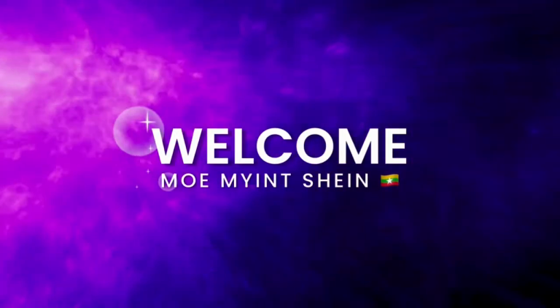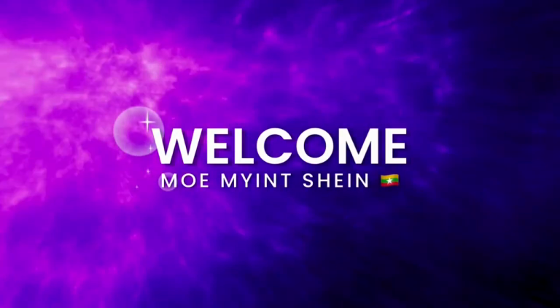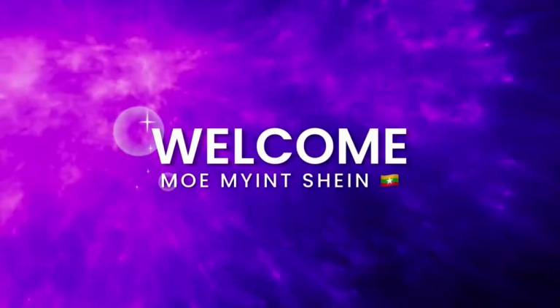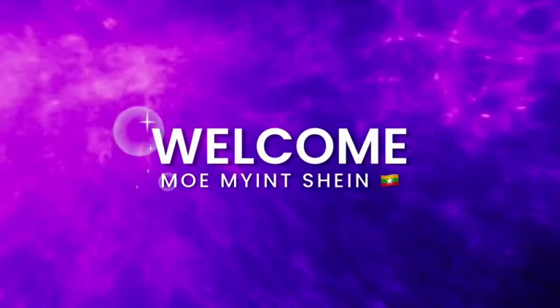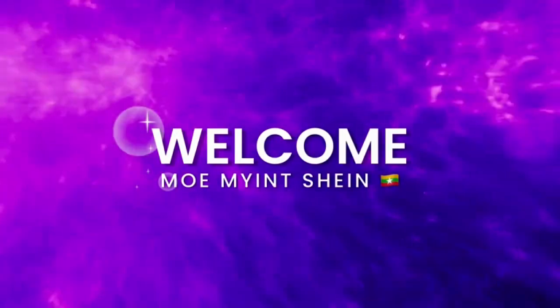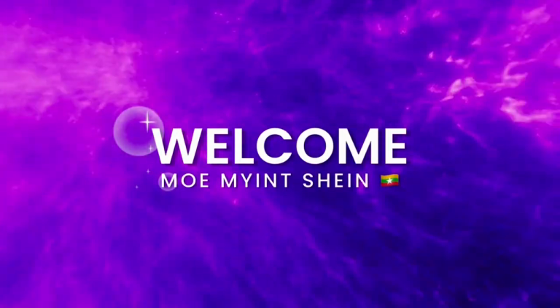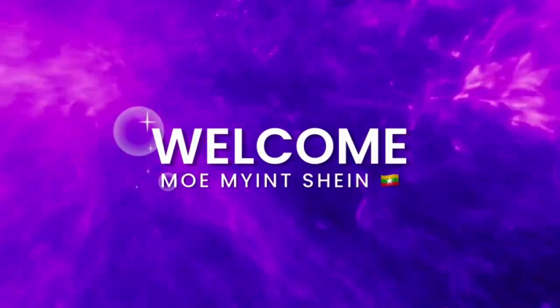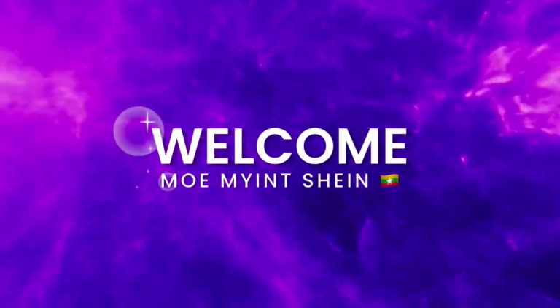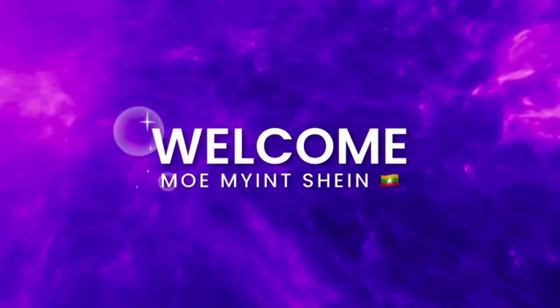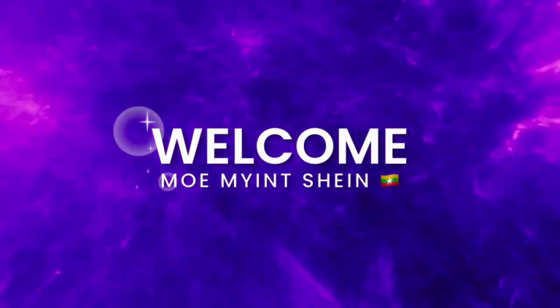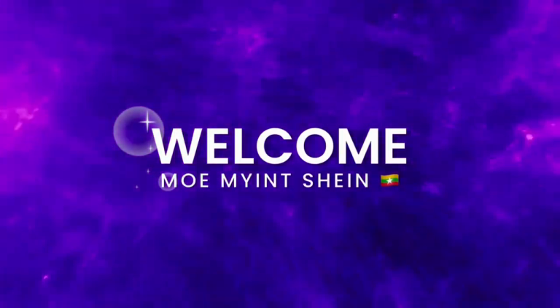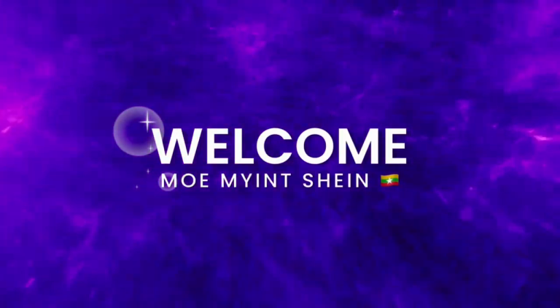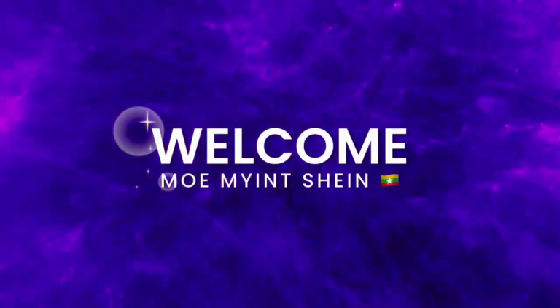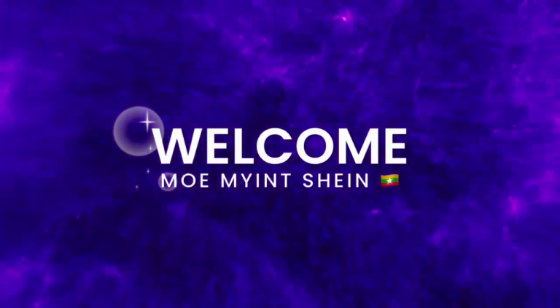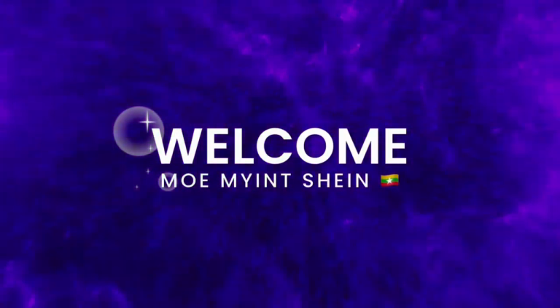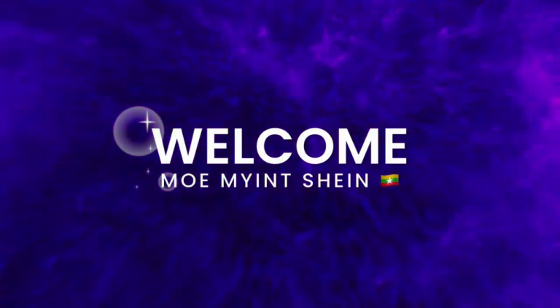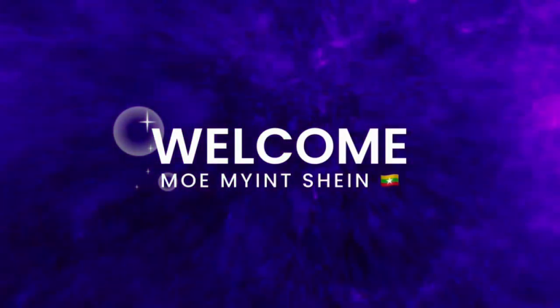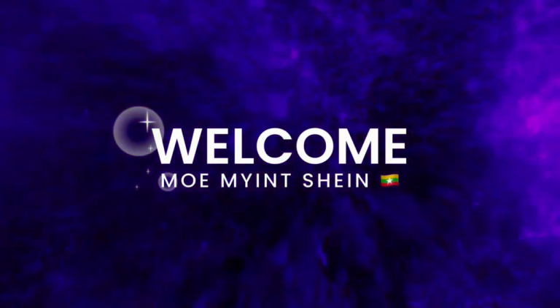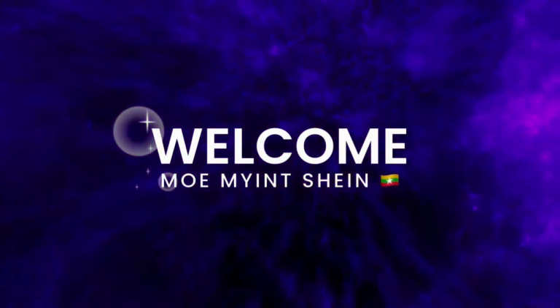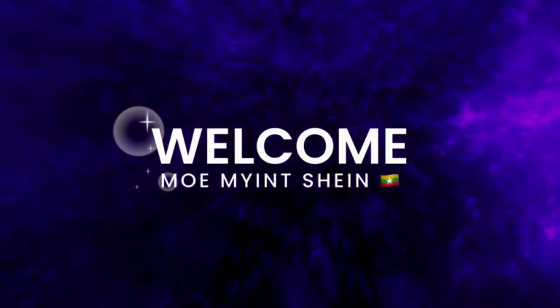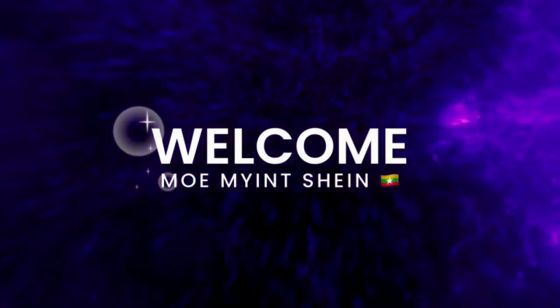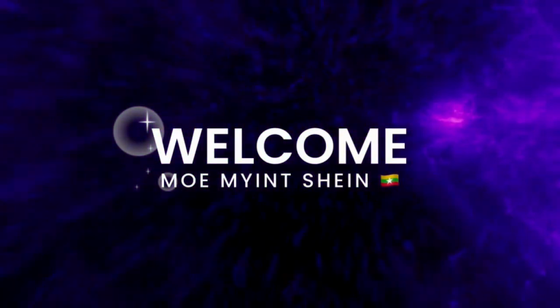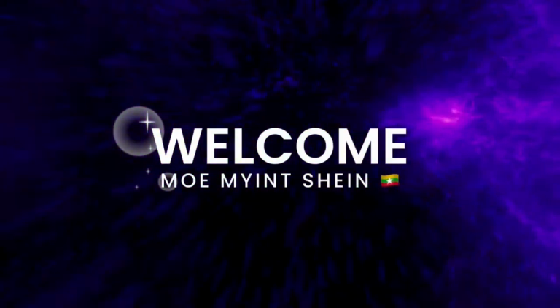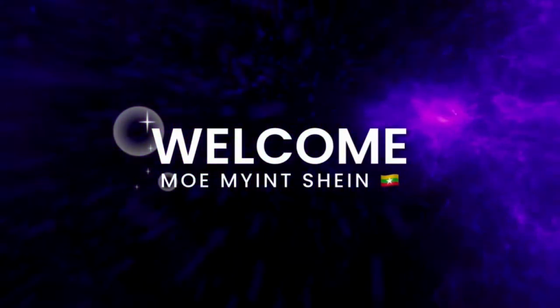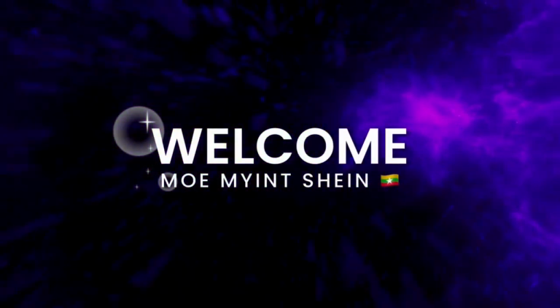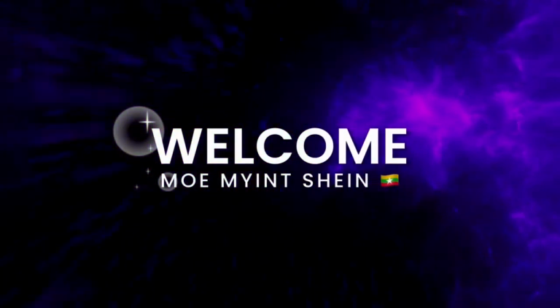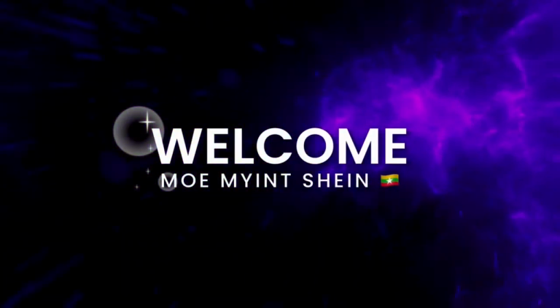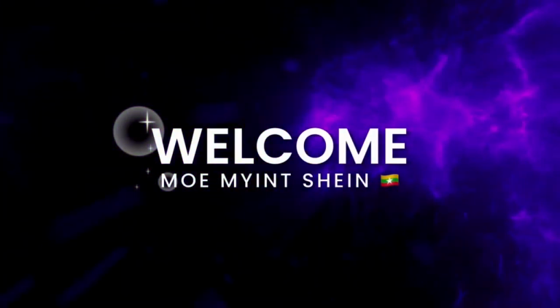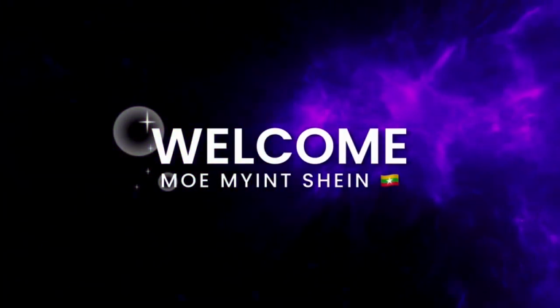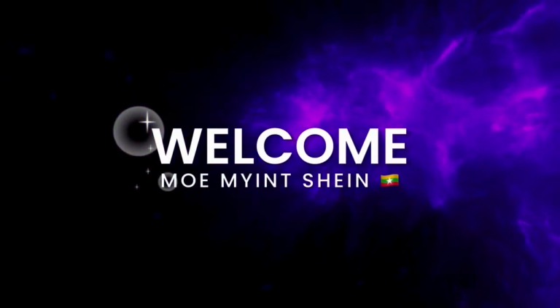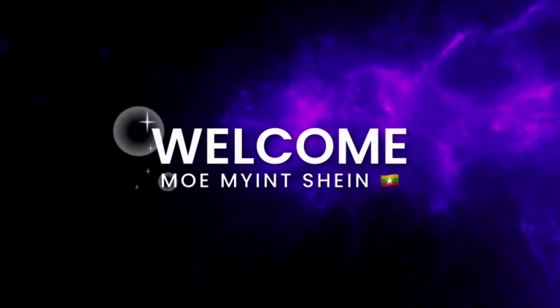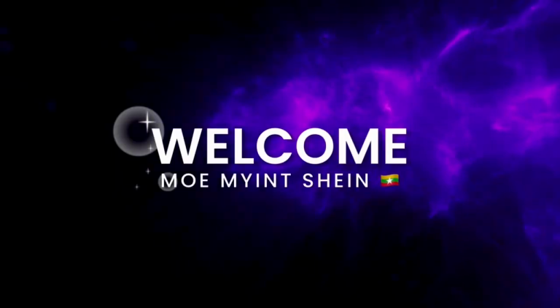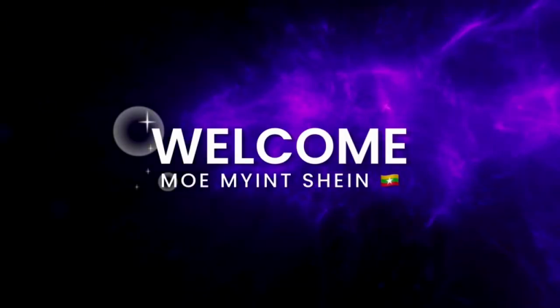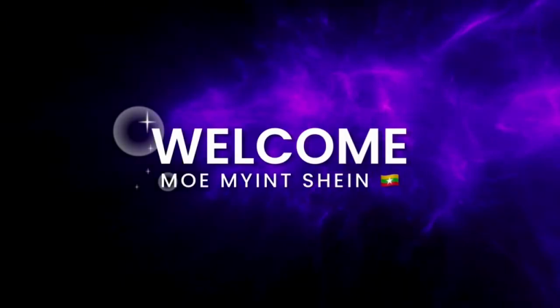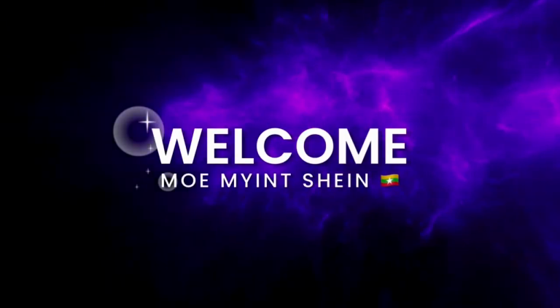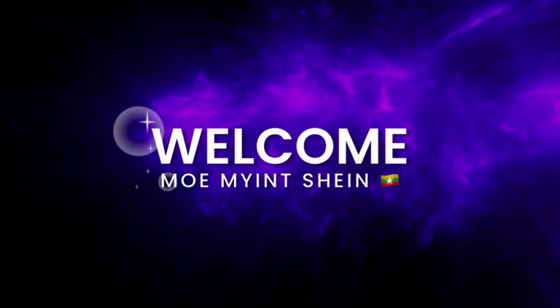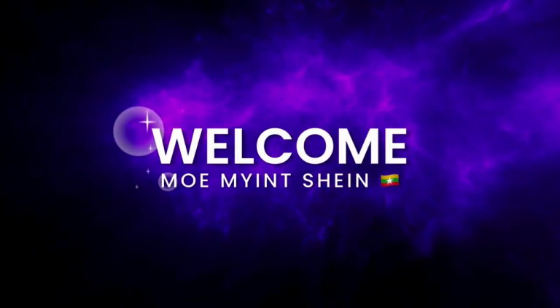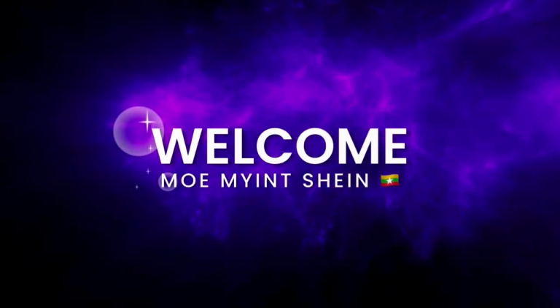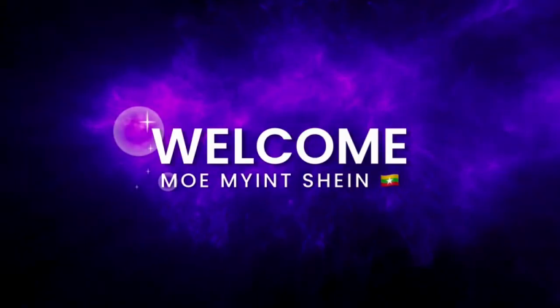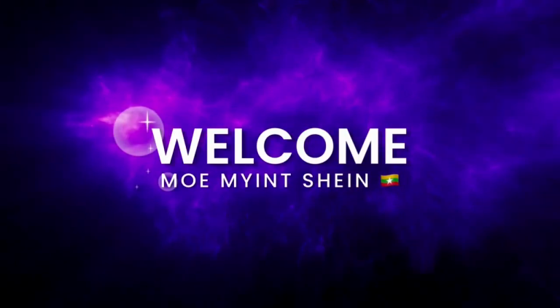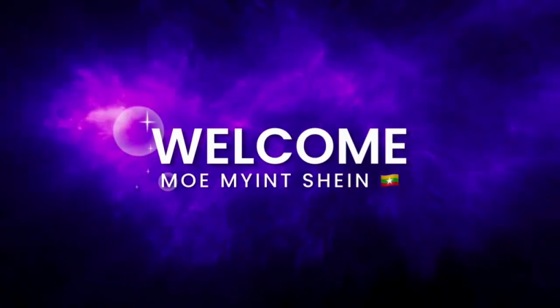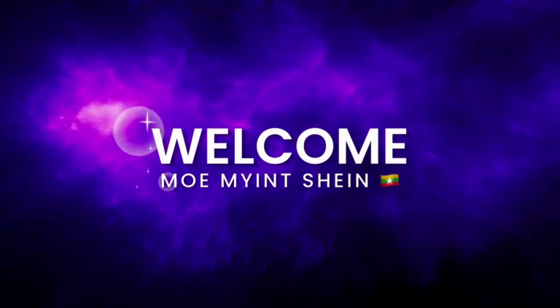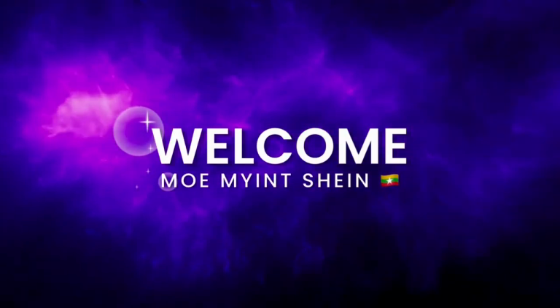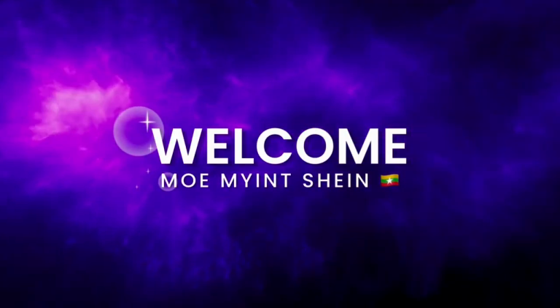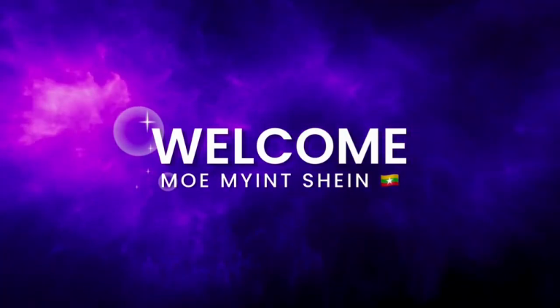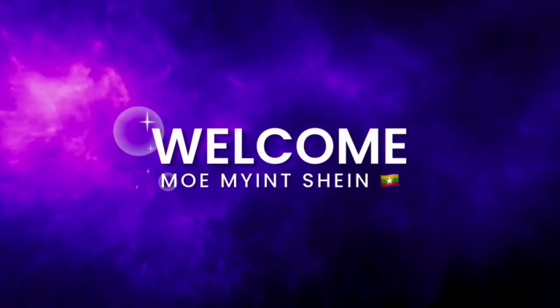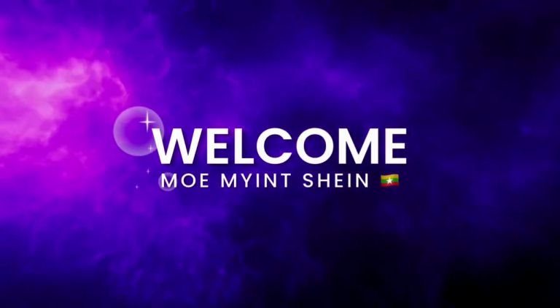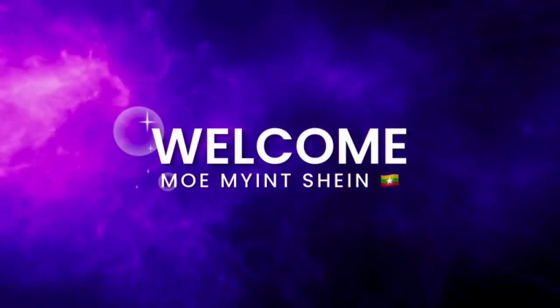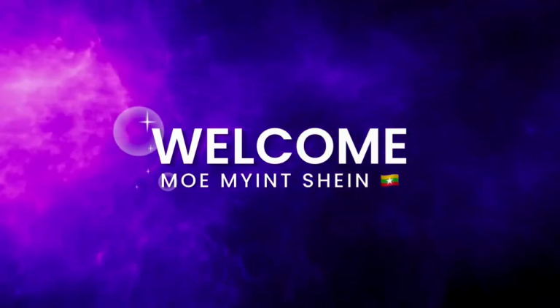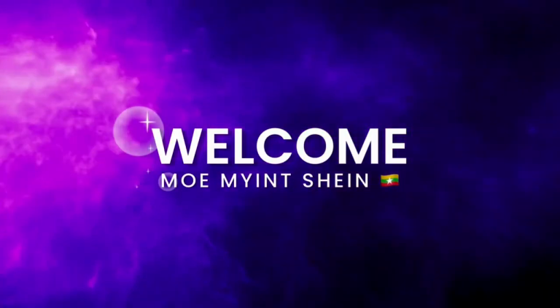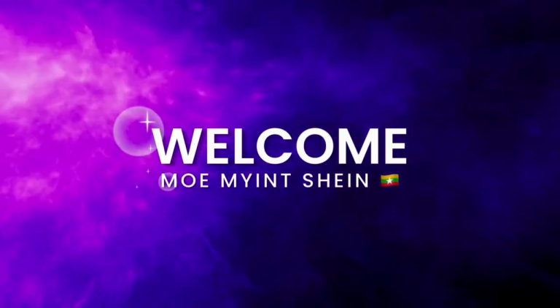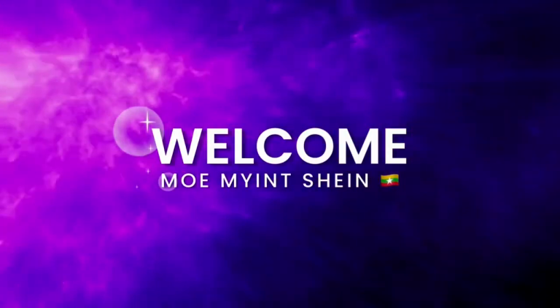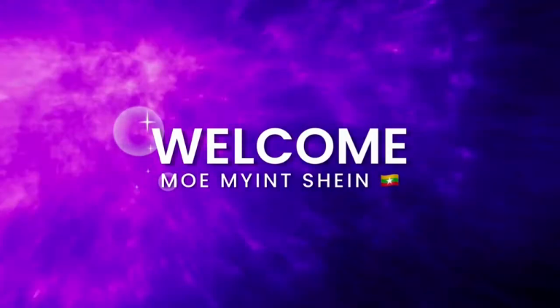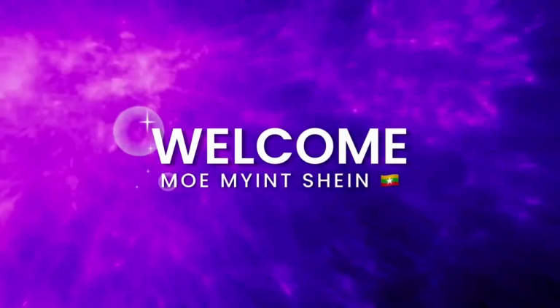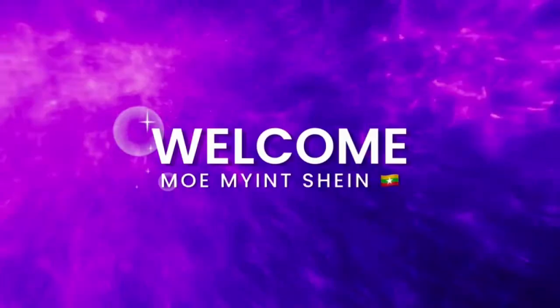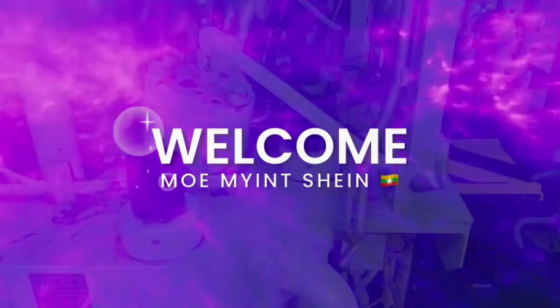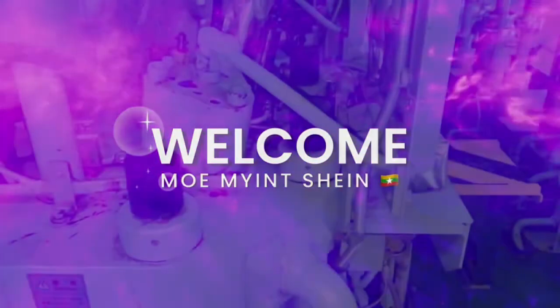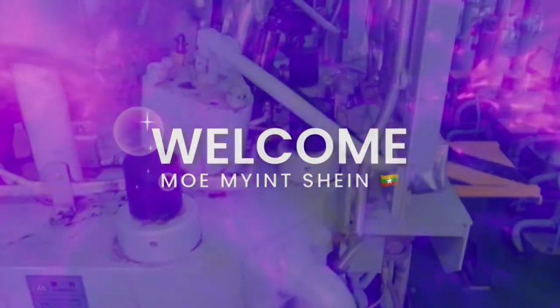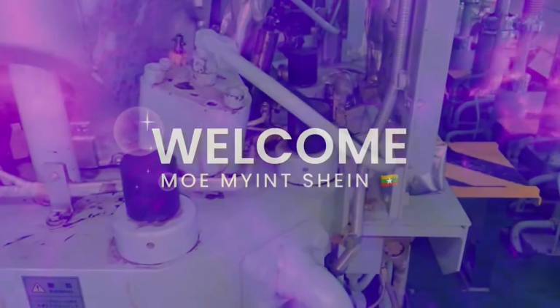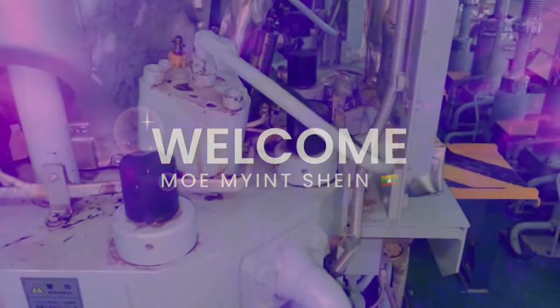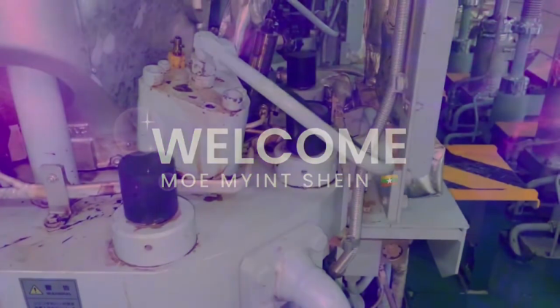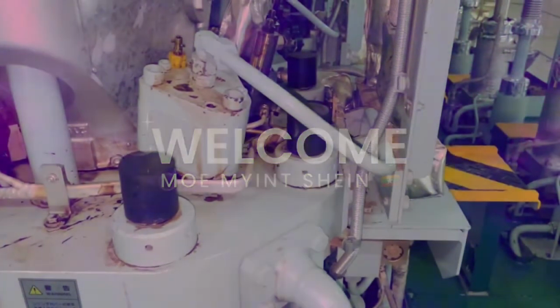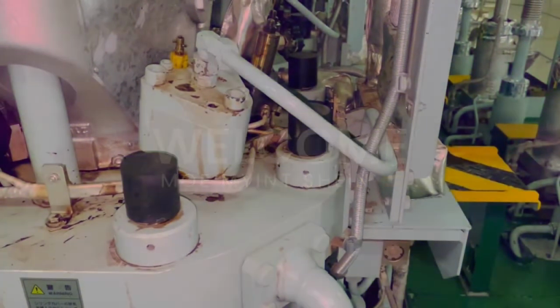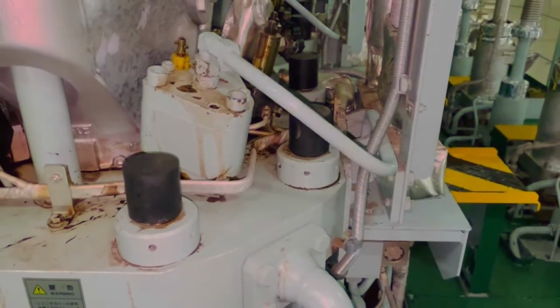Hey there, welcome back to my YouTube channel. Today I would like to share about thermochromic stickers in starting air lines.